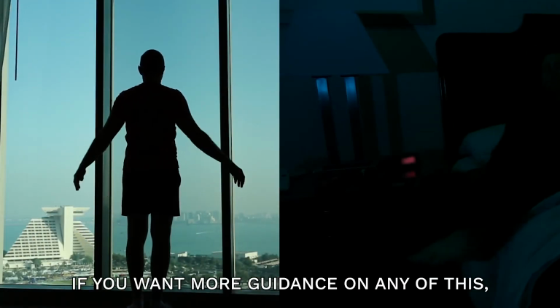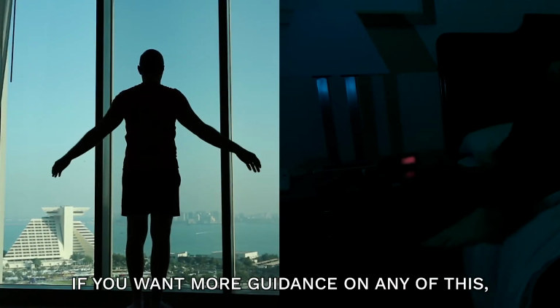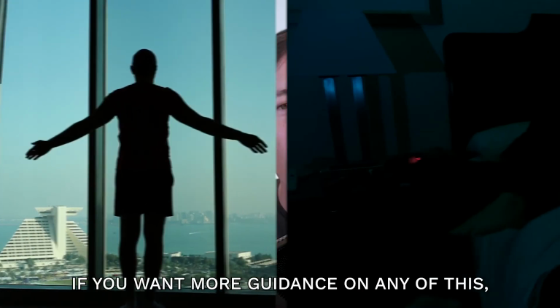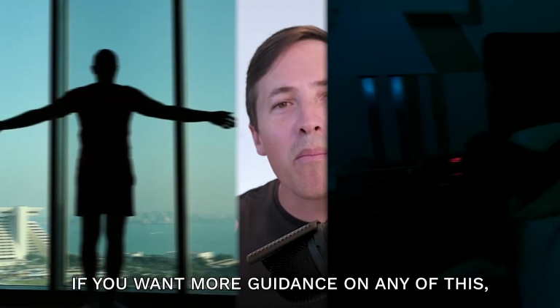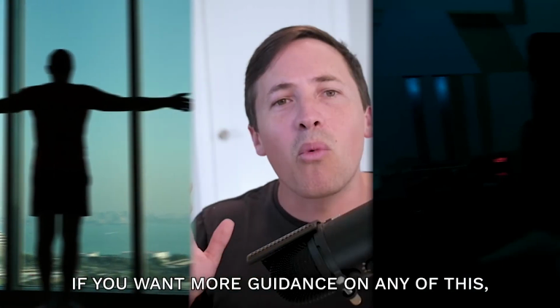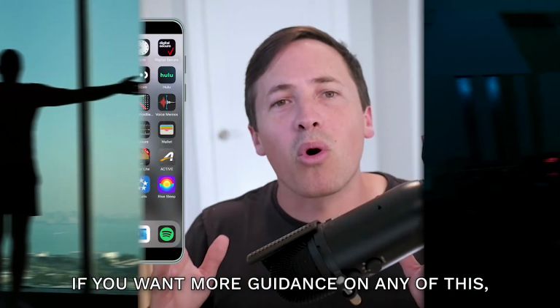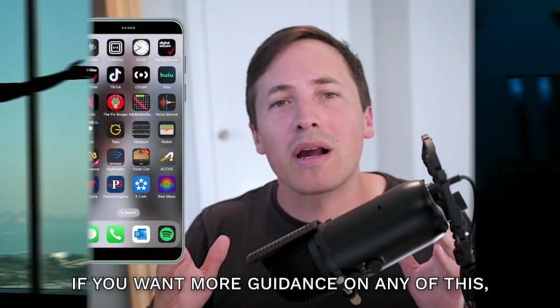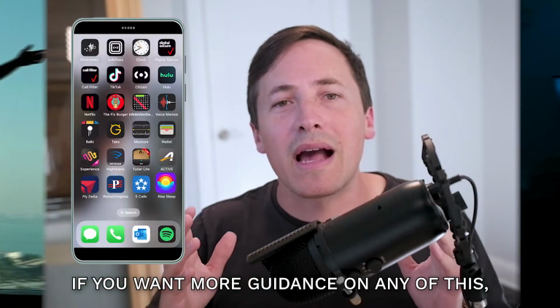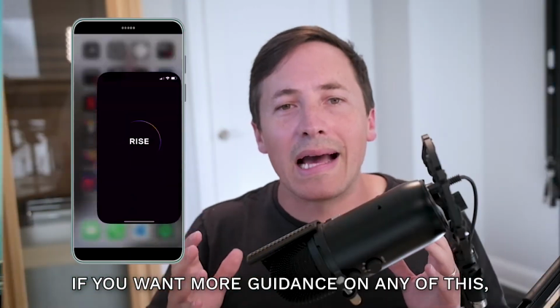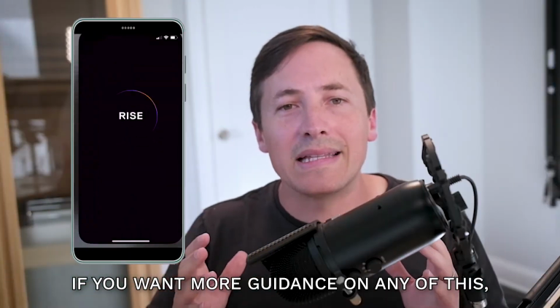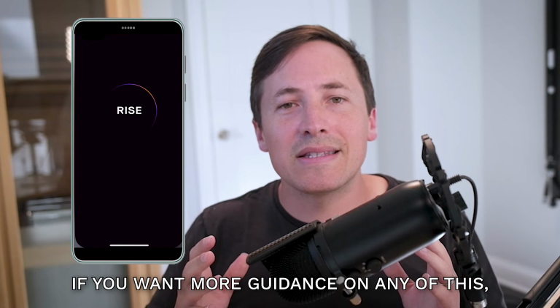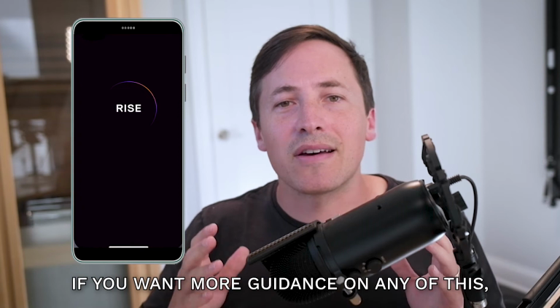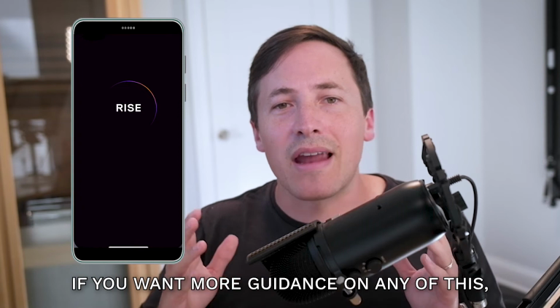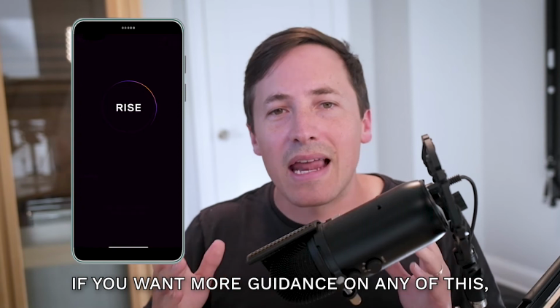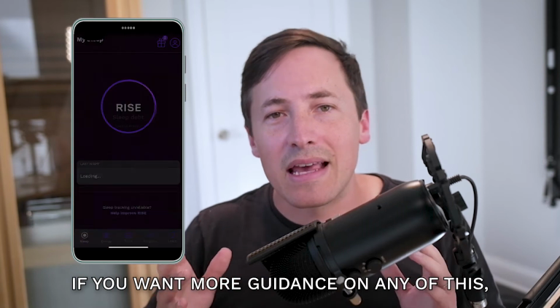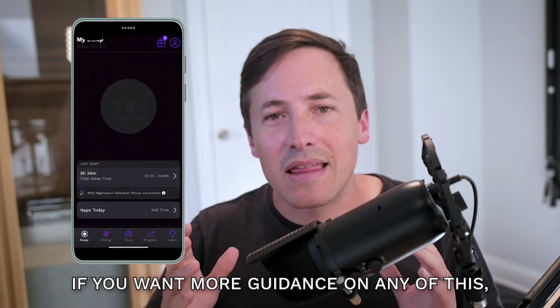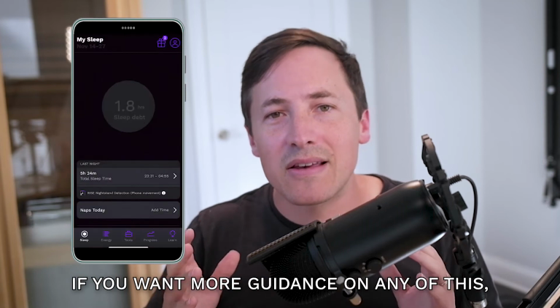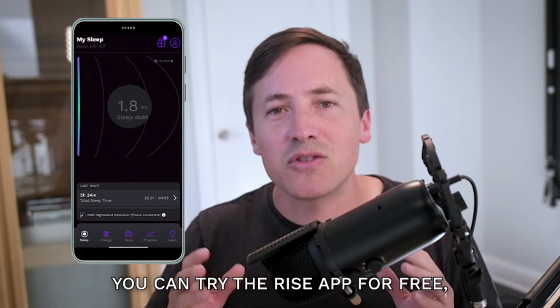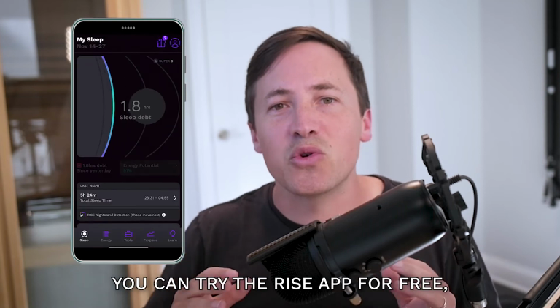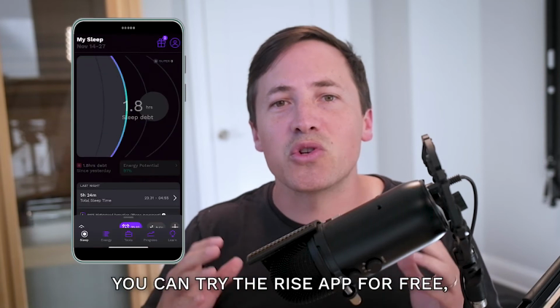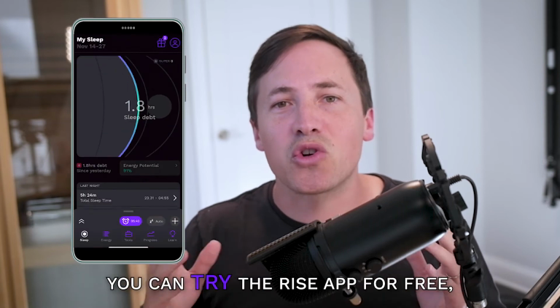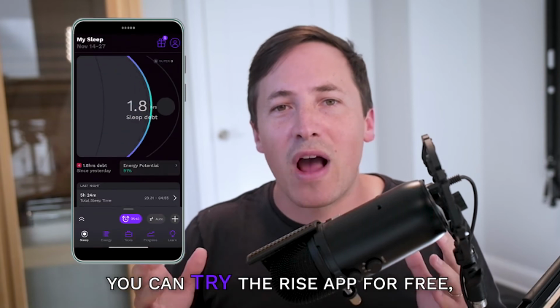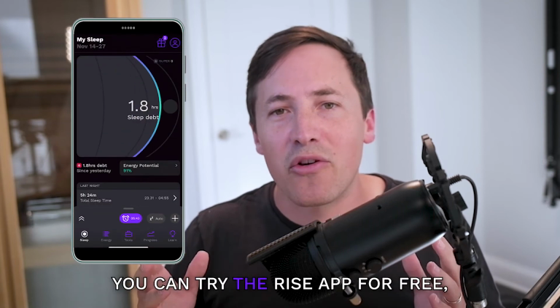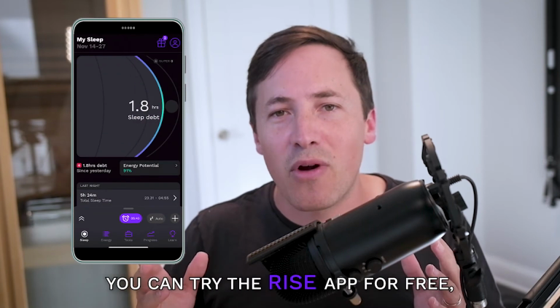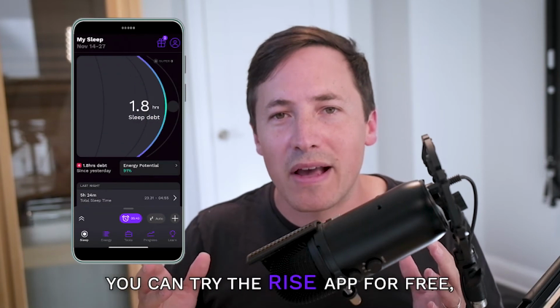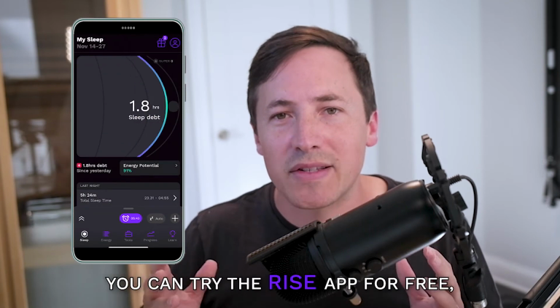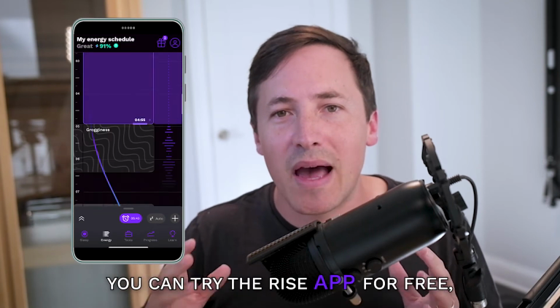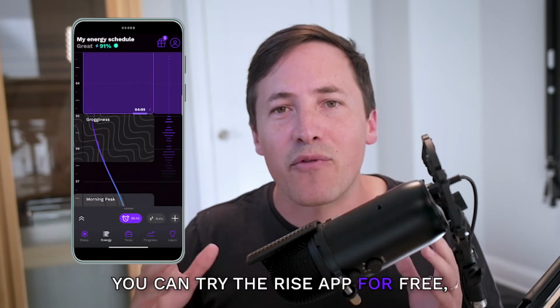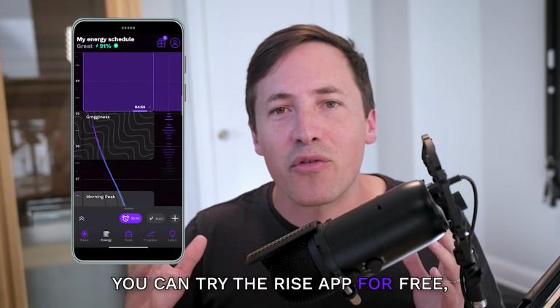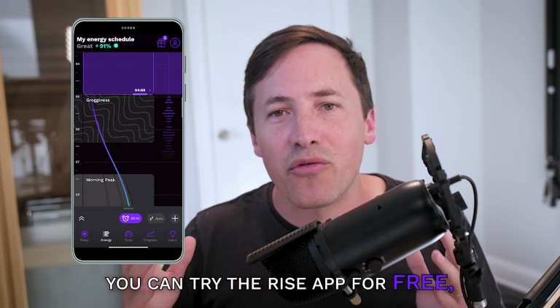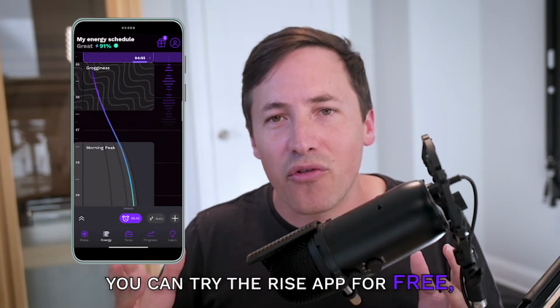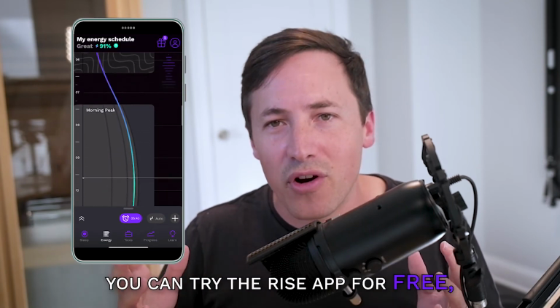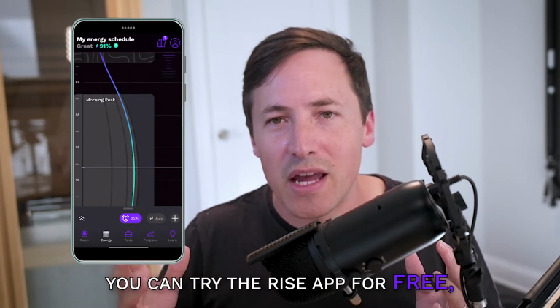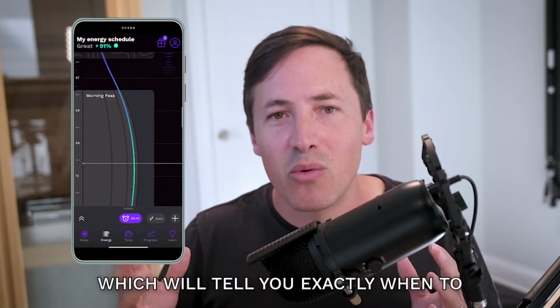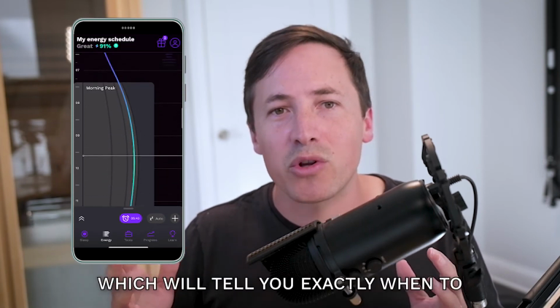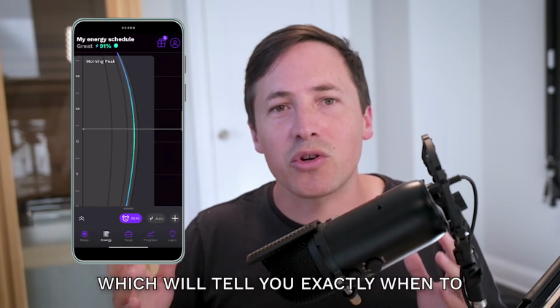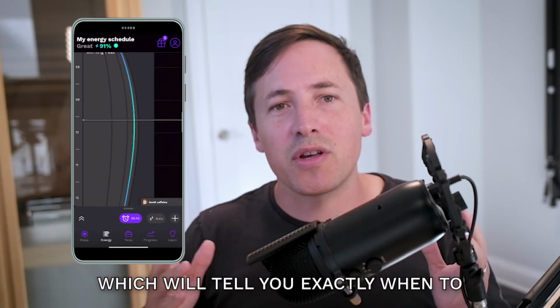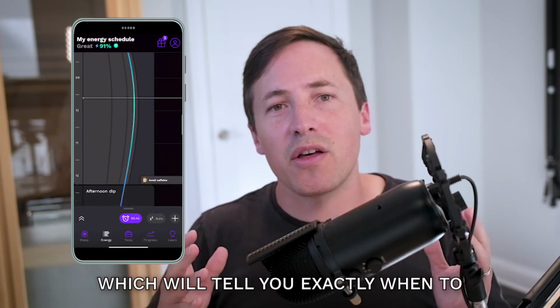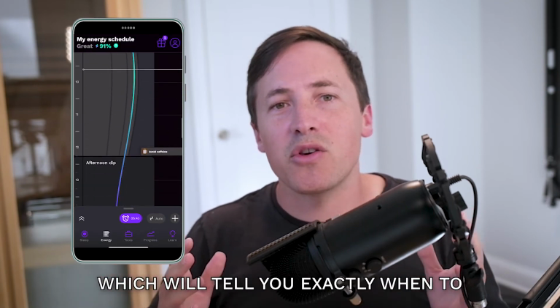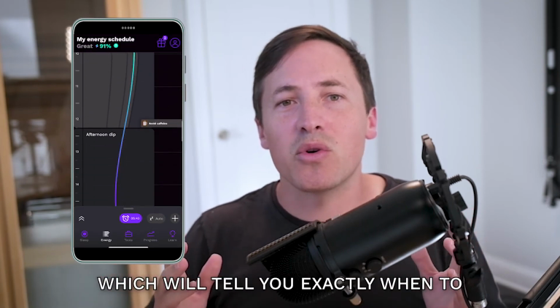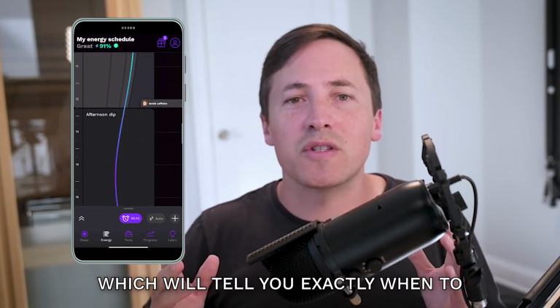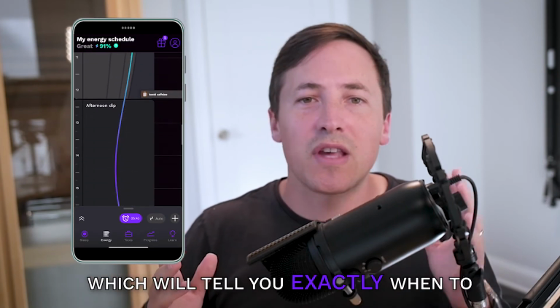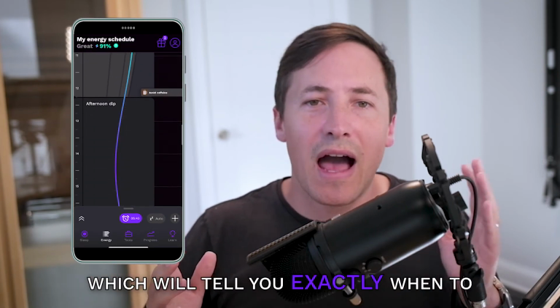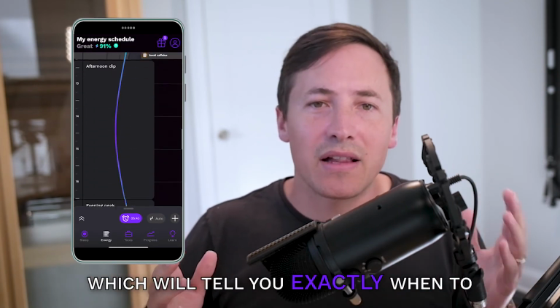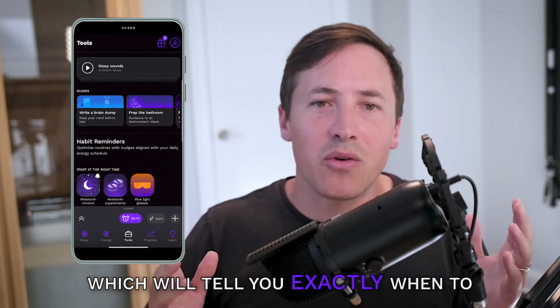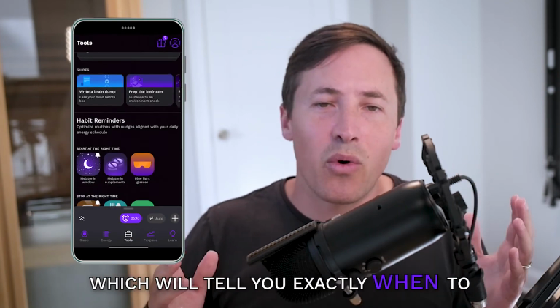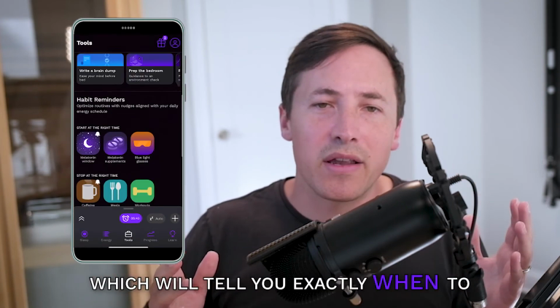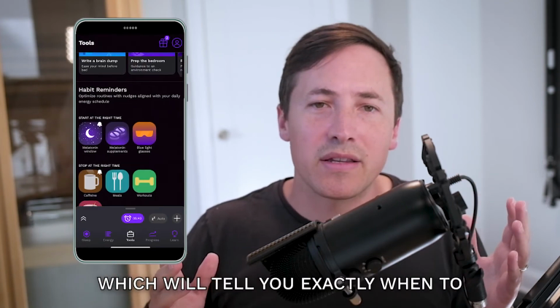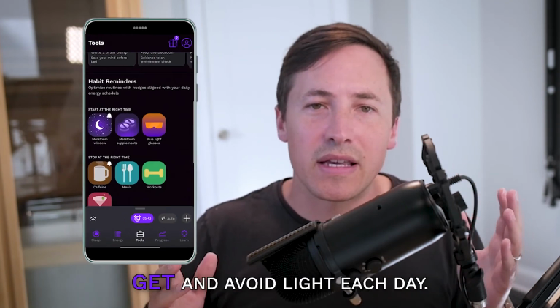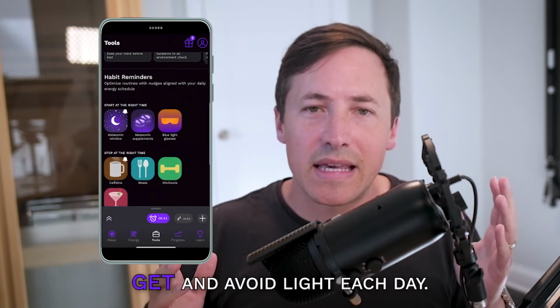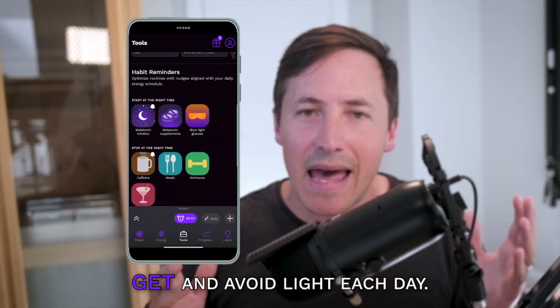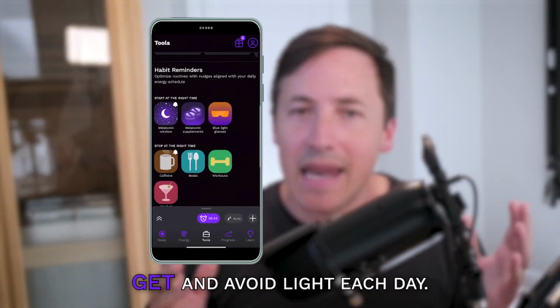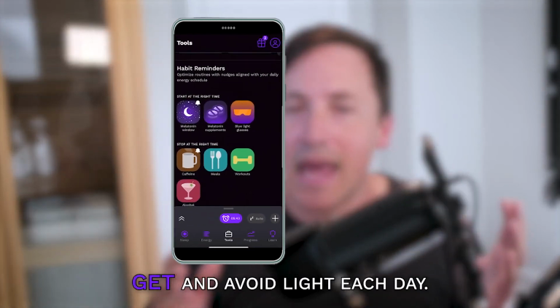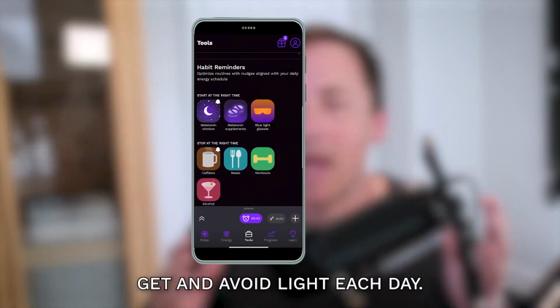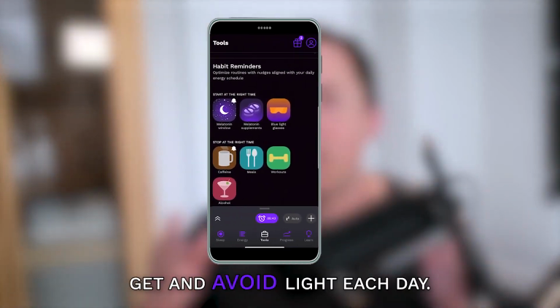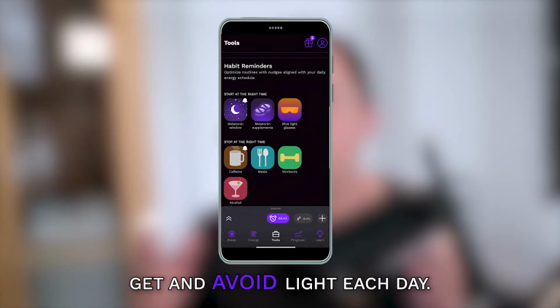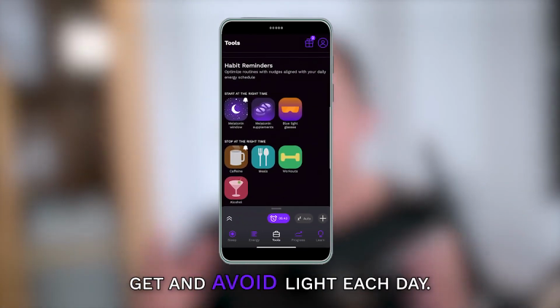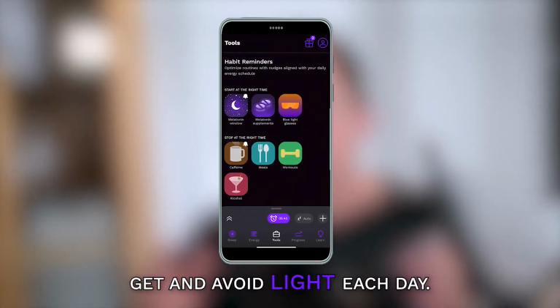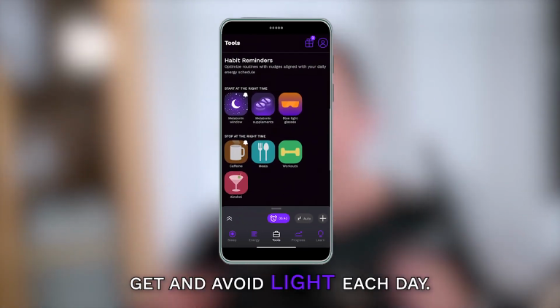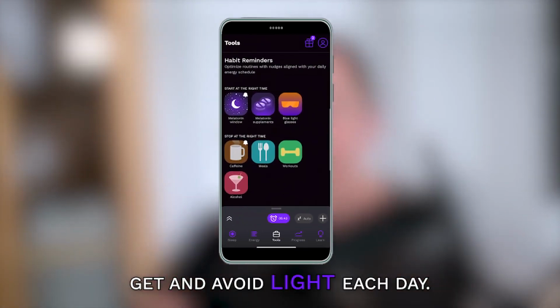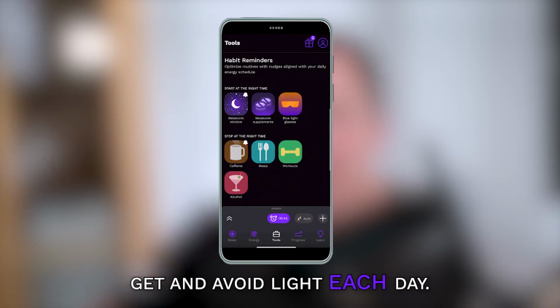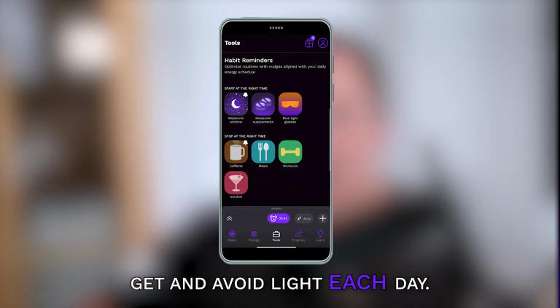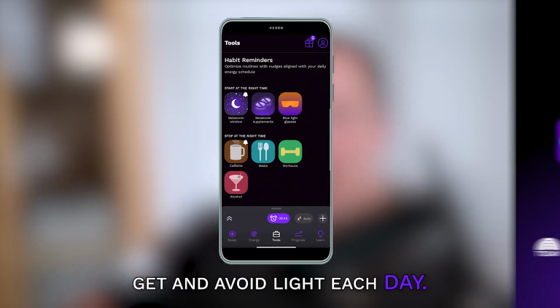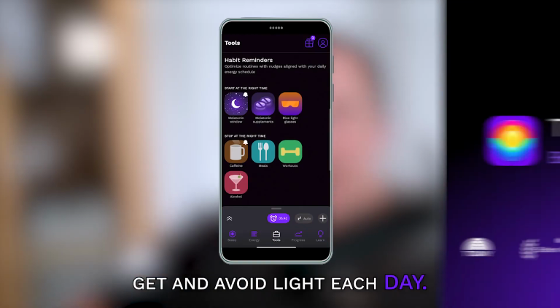If you want more guidance on any of this, you can try the Rise app for free, which will tell you exactly when to get and avoid light each day.